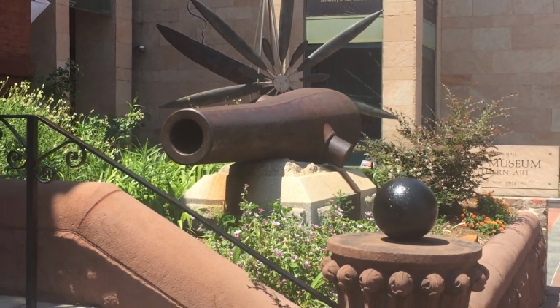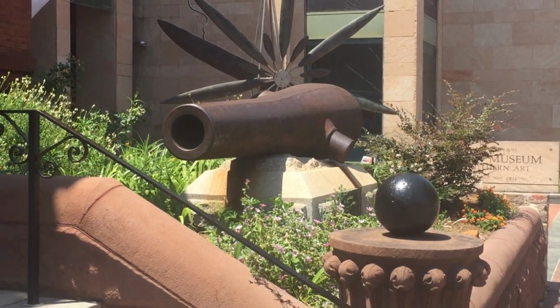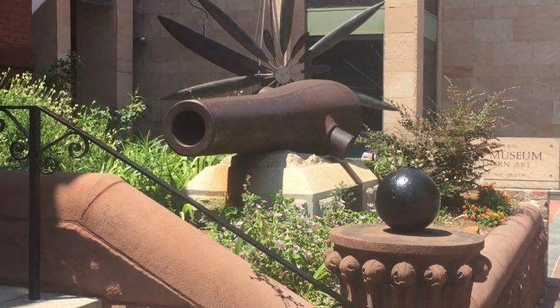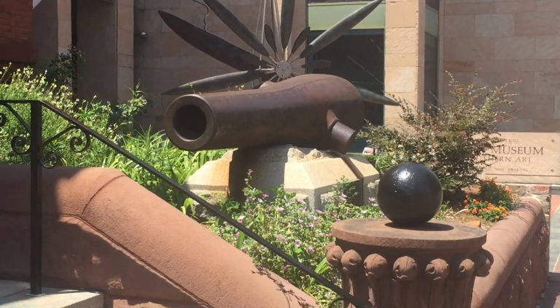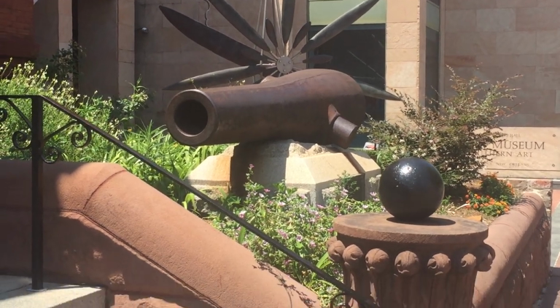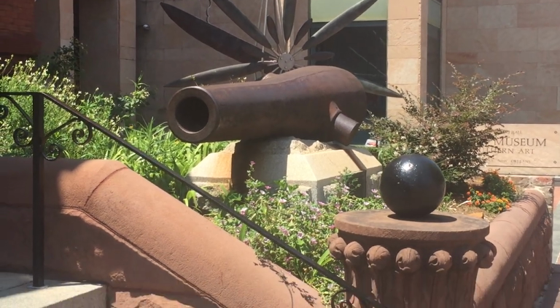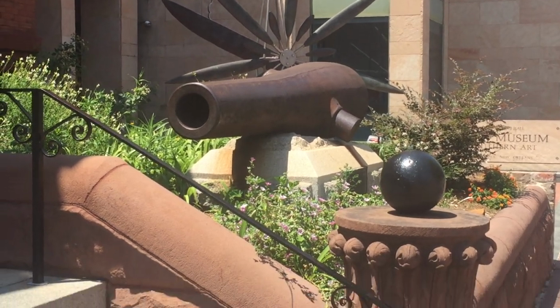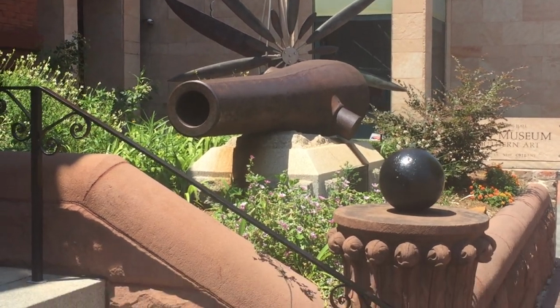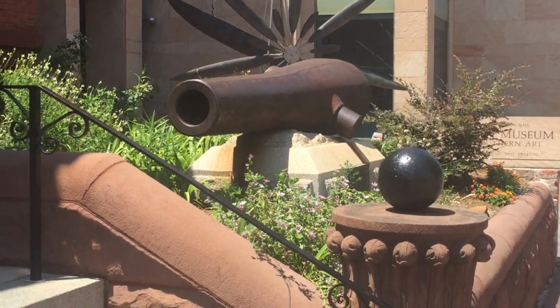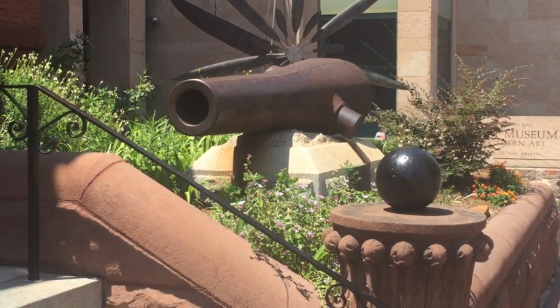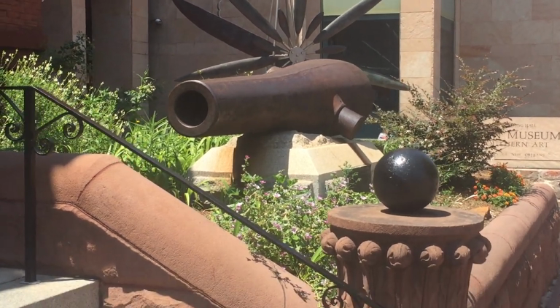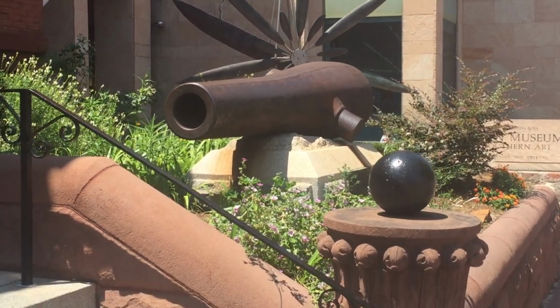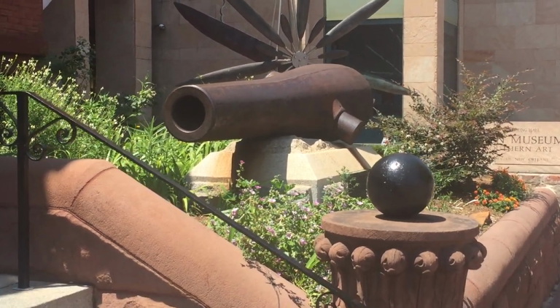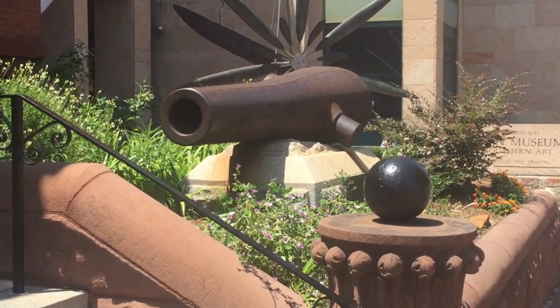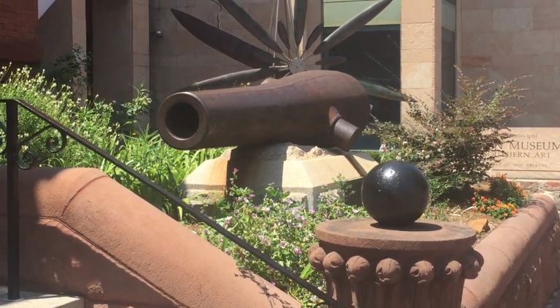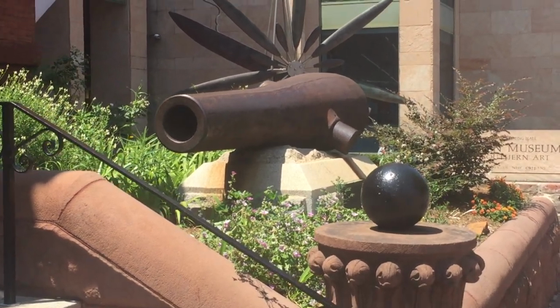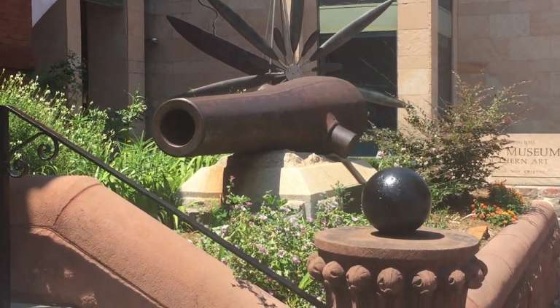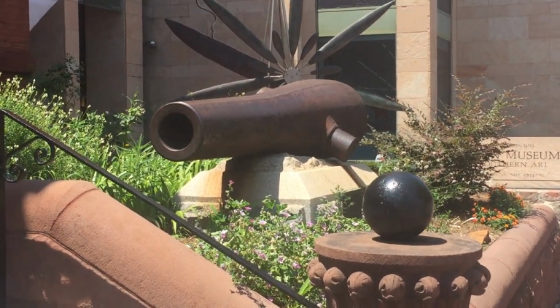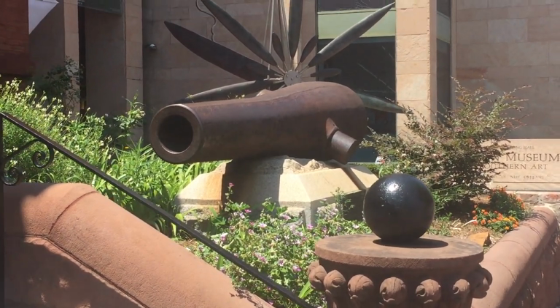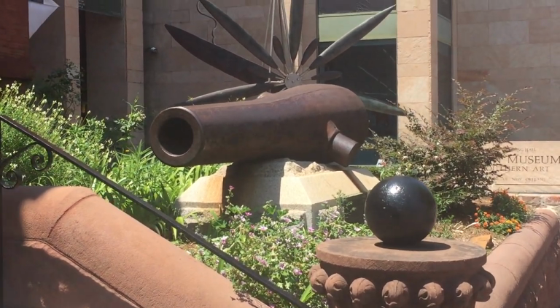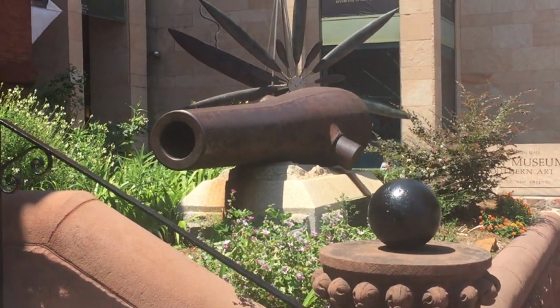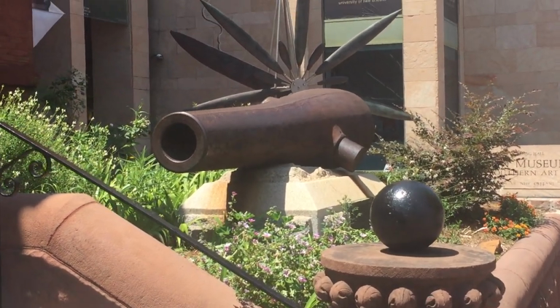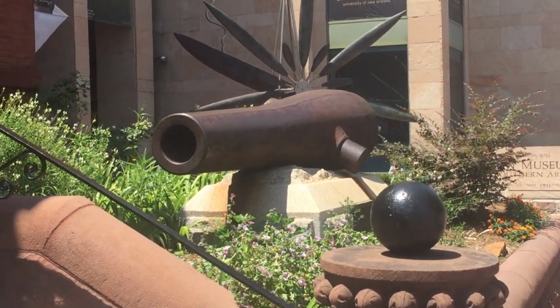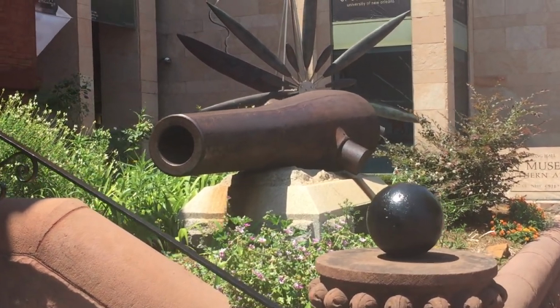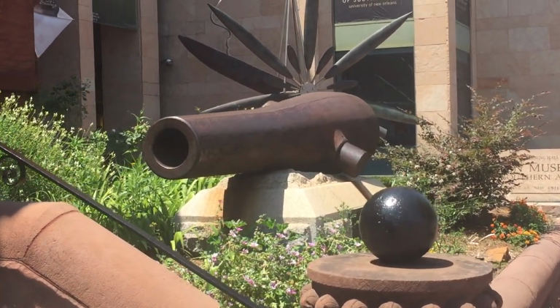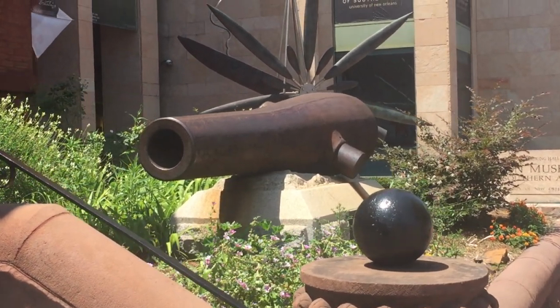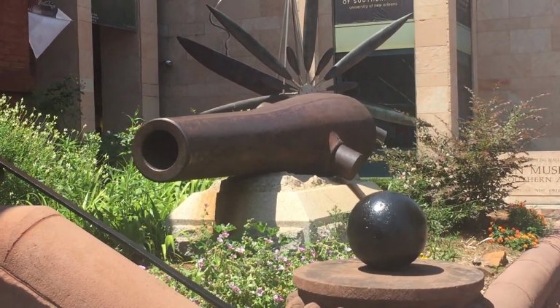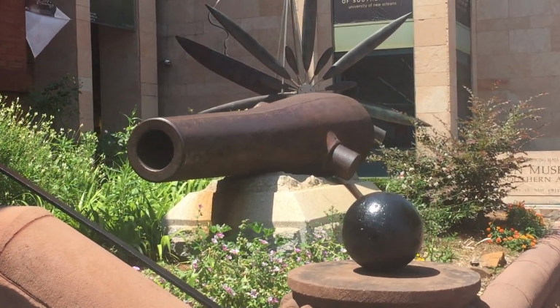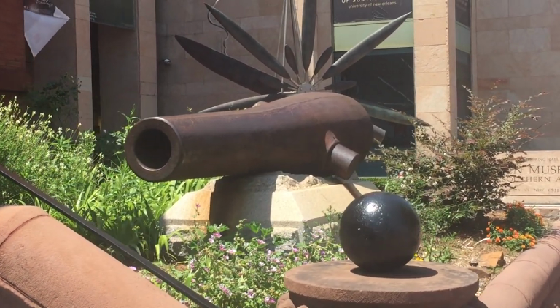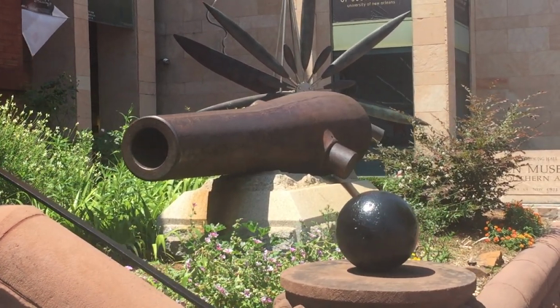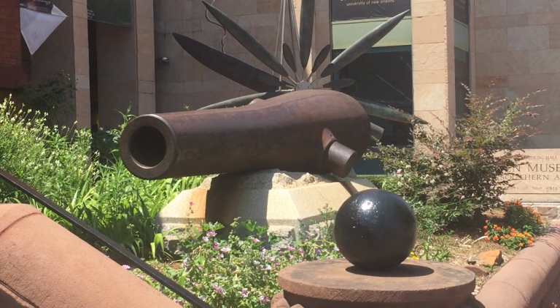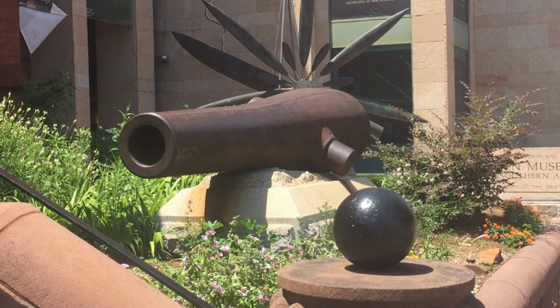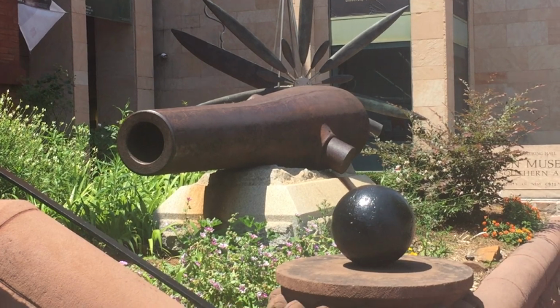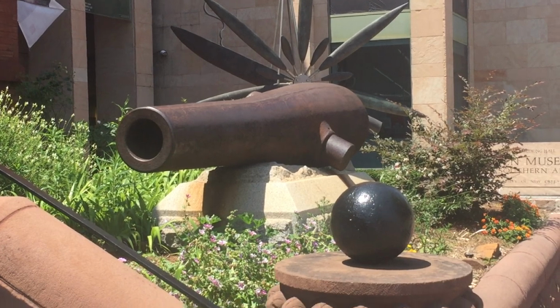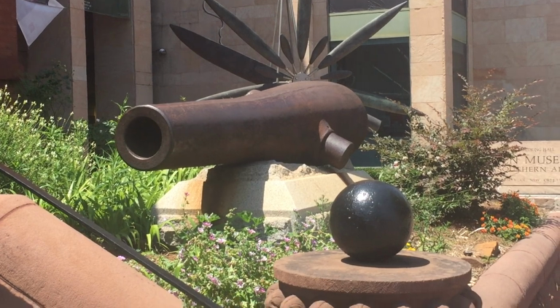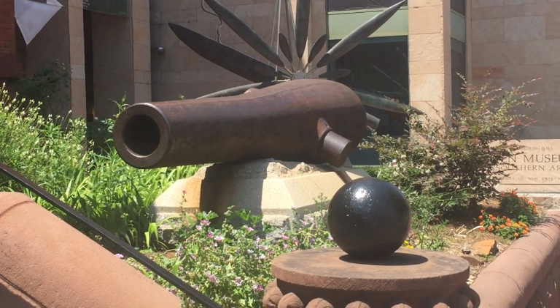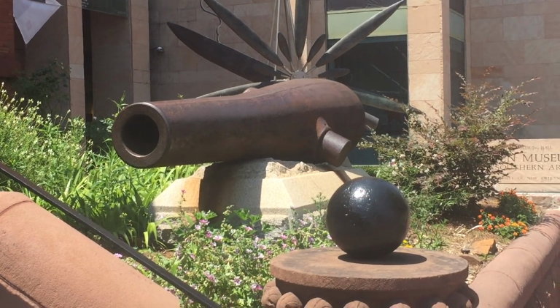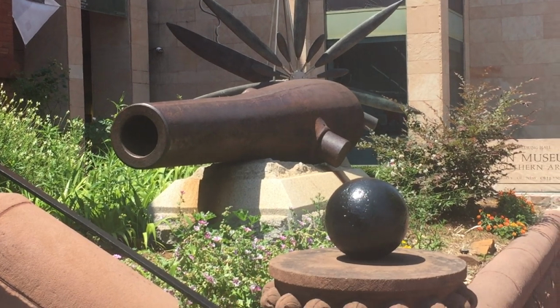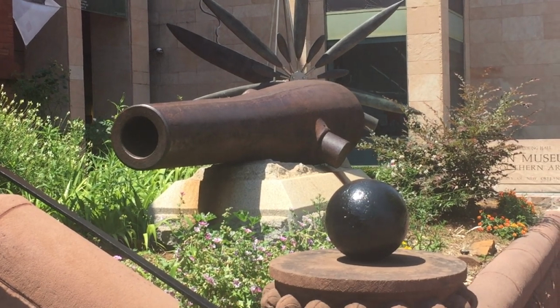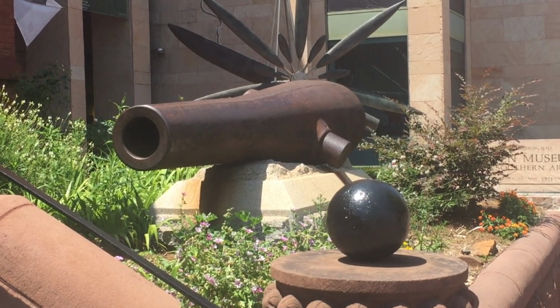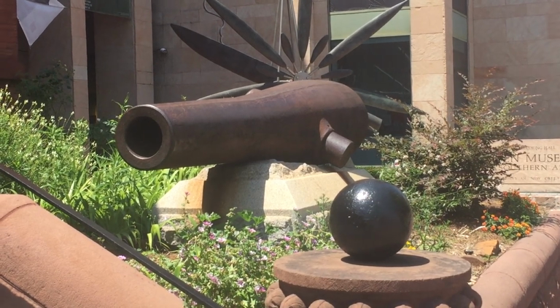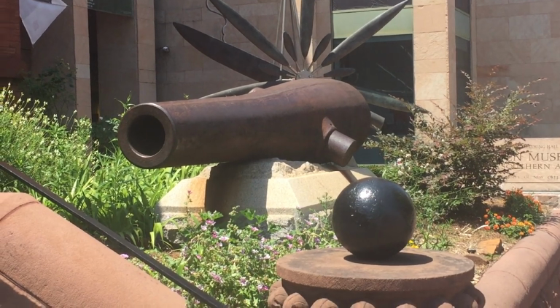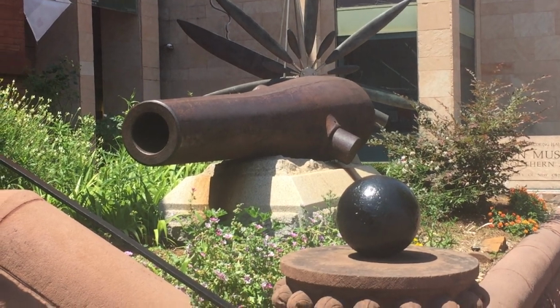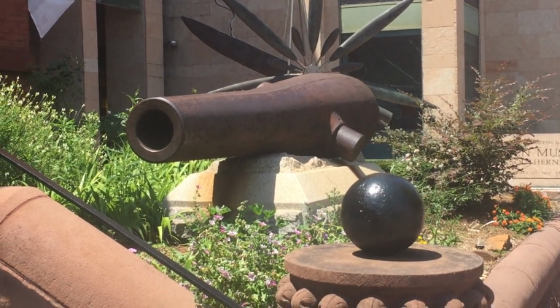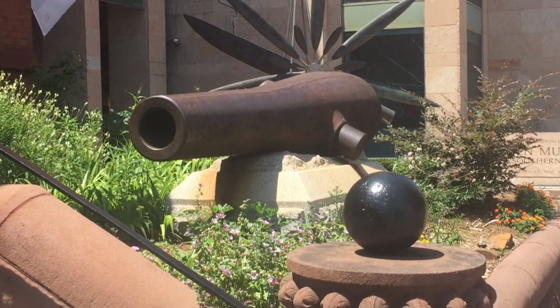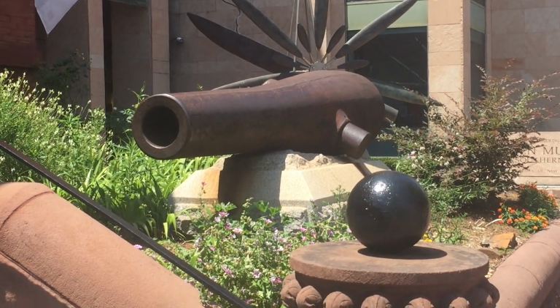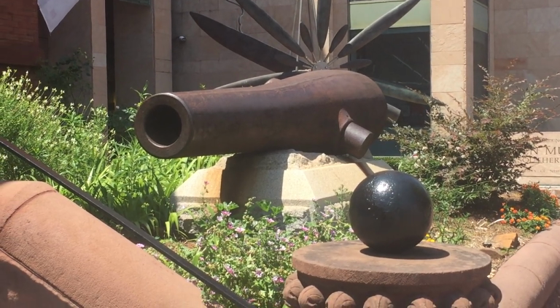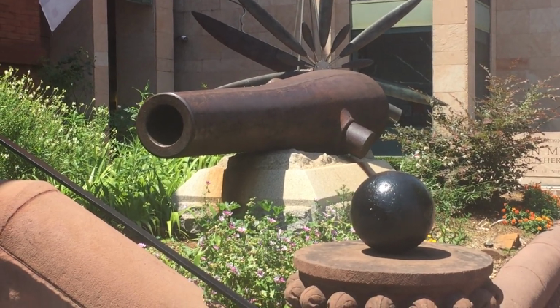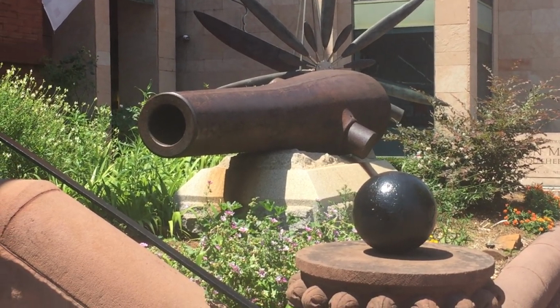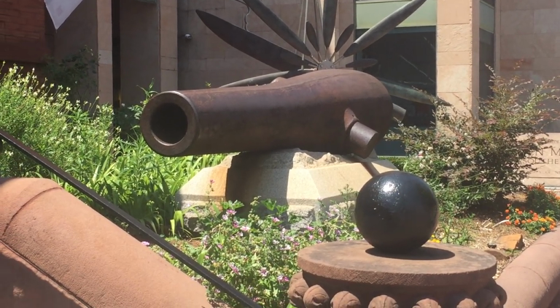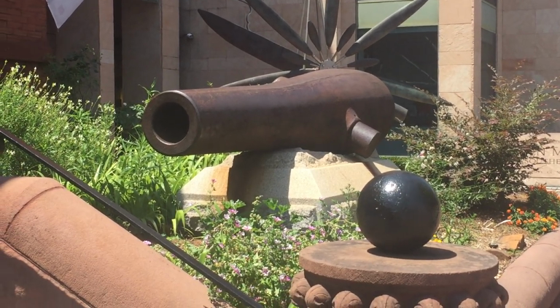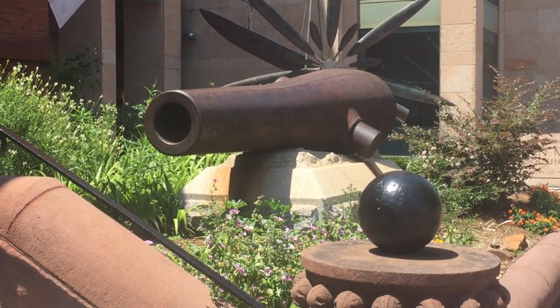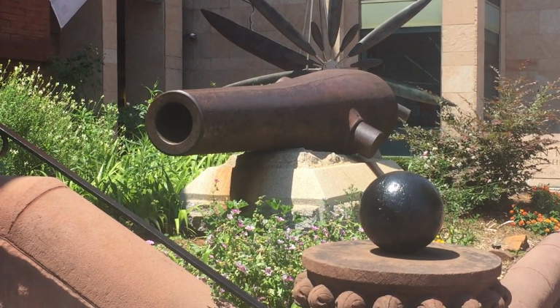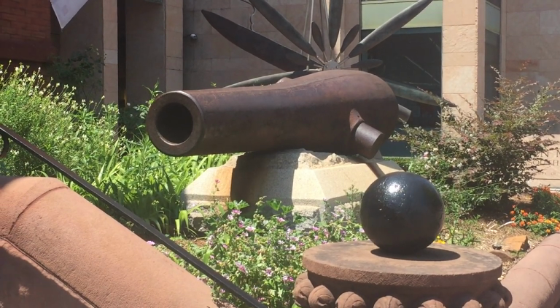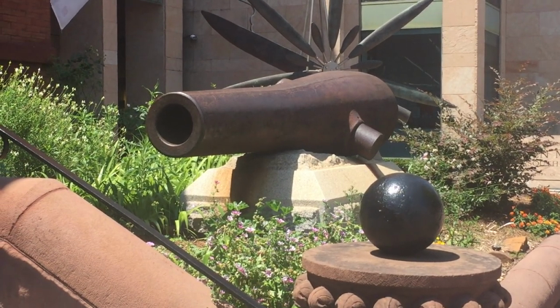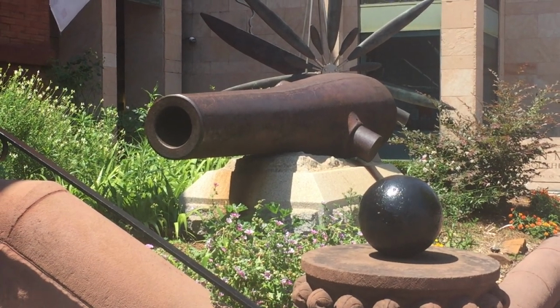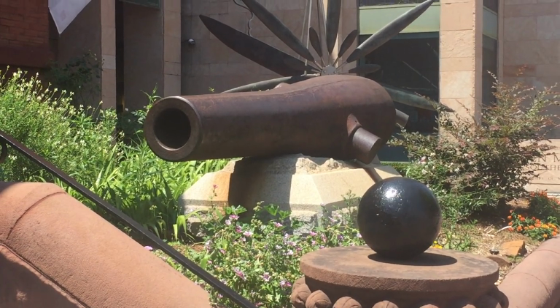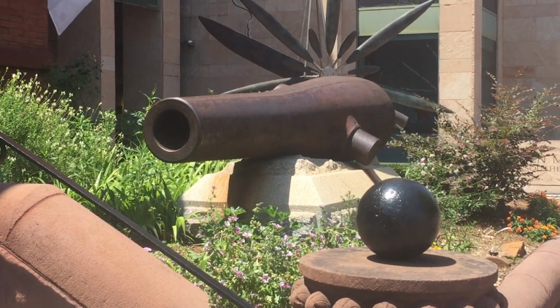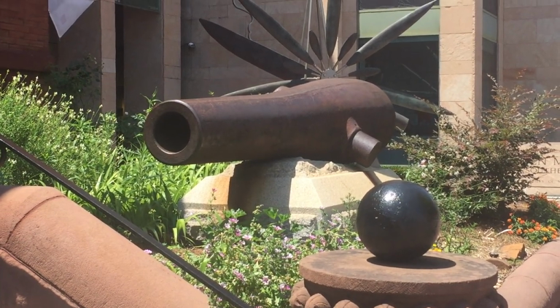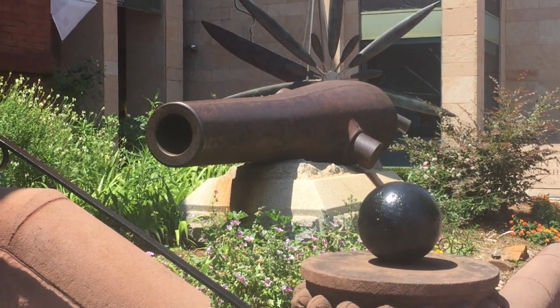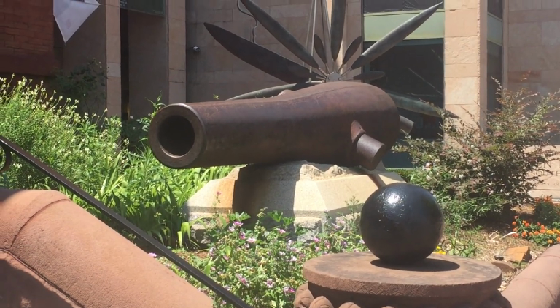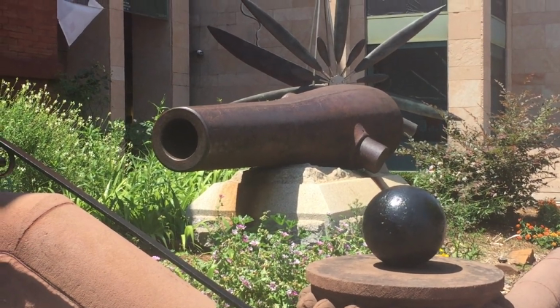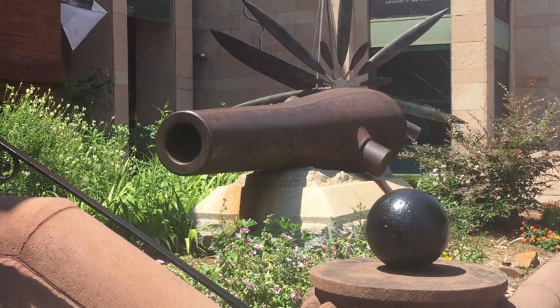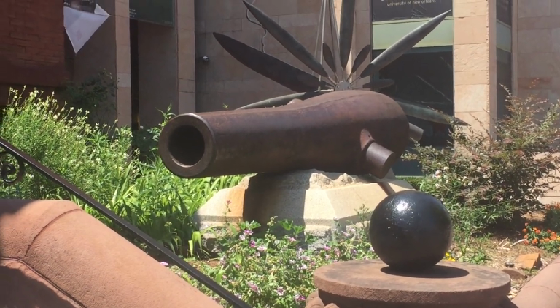I'm here in New Orleans, Louisiana. This is my personal favorite cannon of the war between the states, the Lady Slocum.